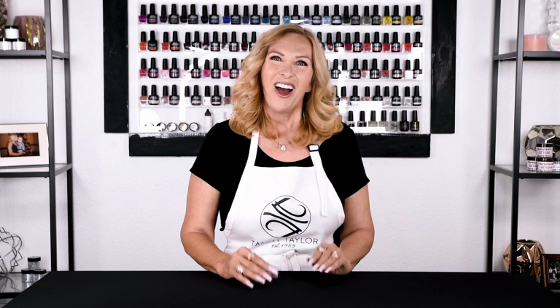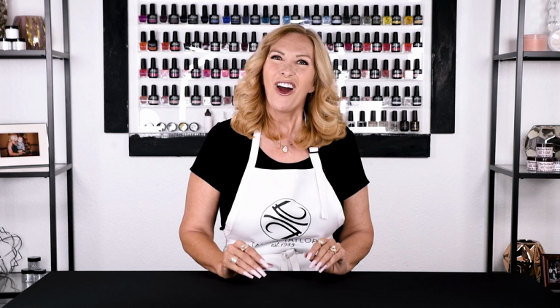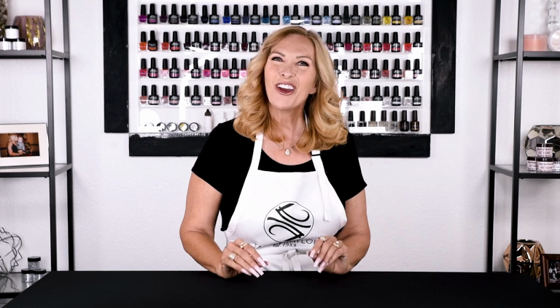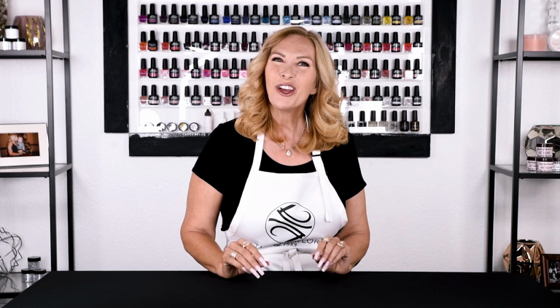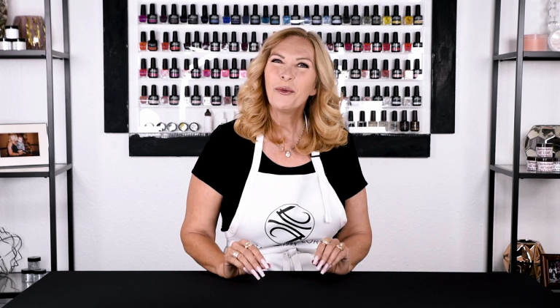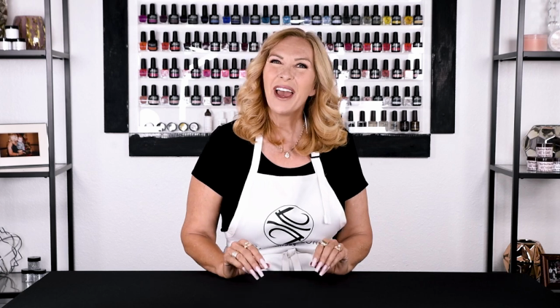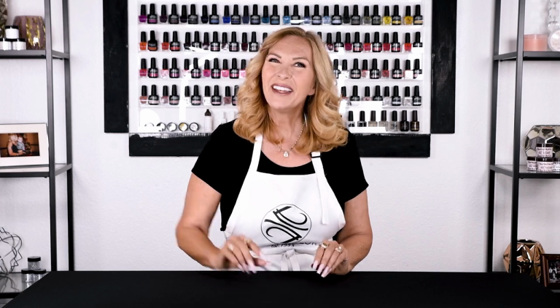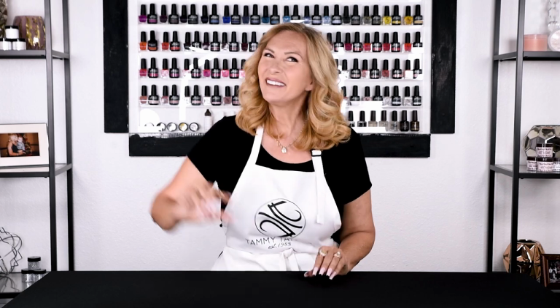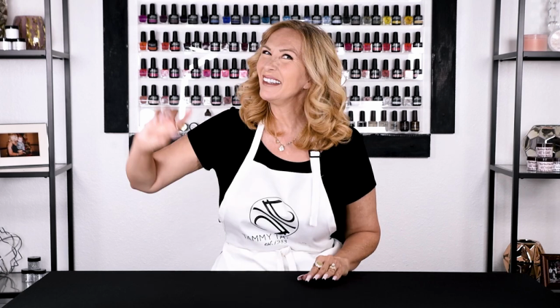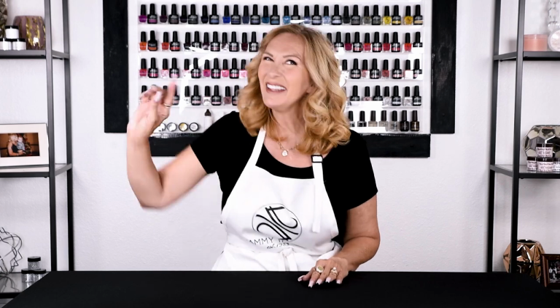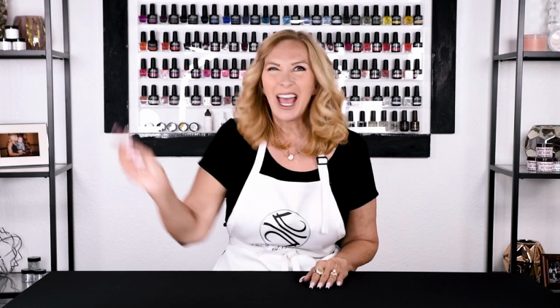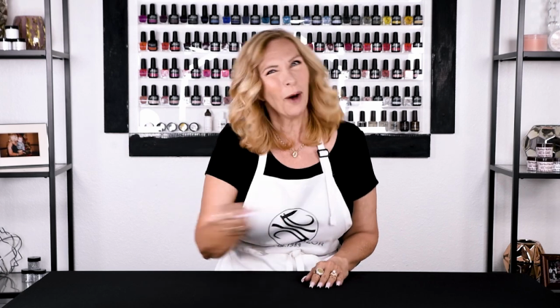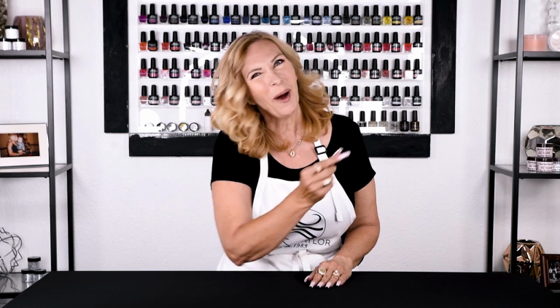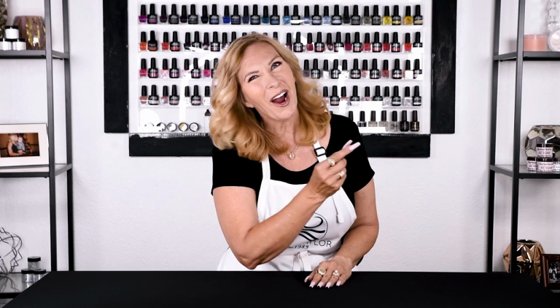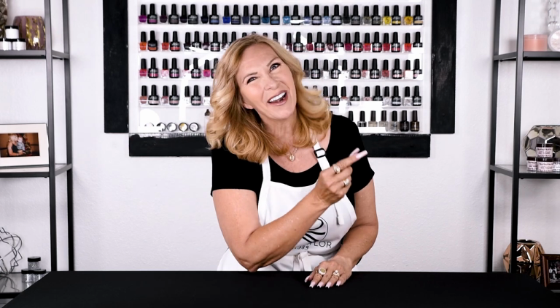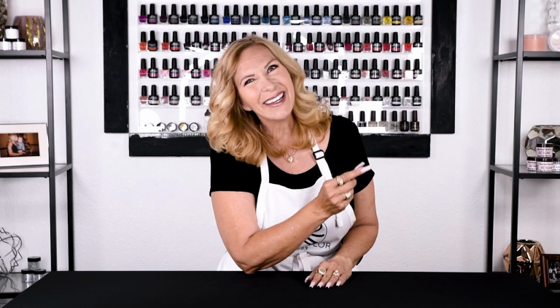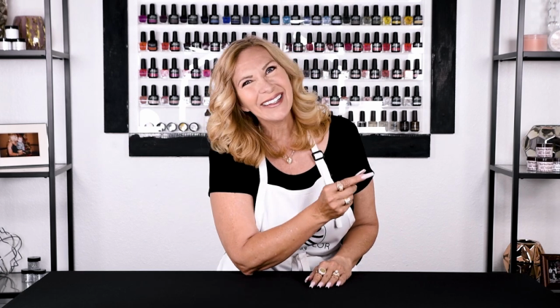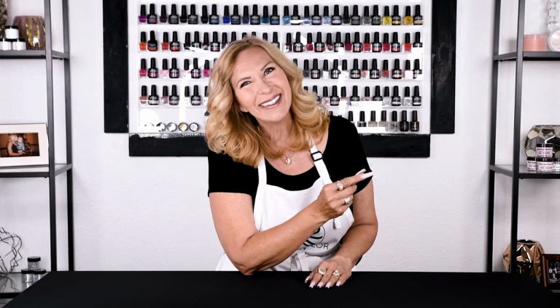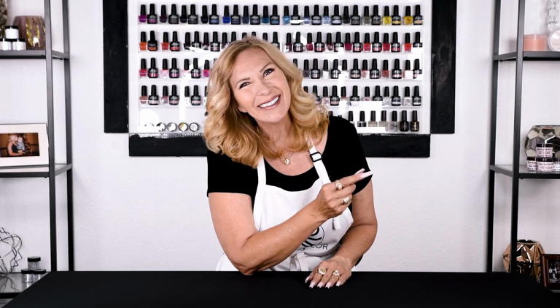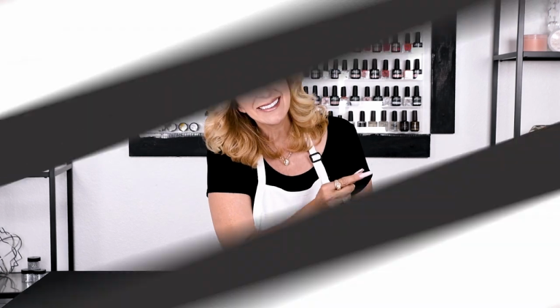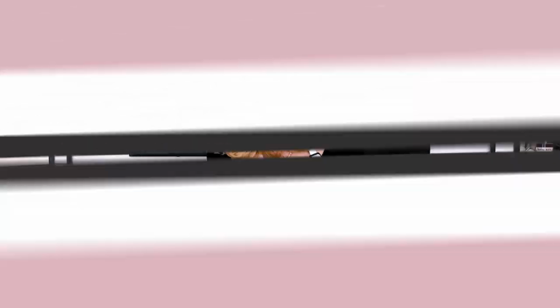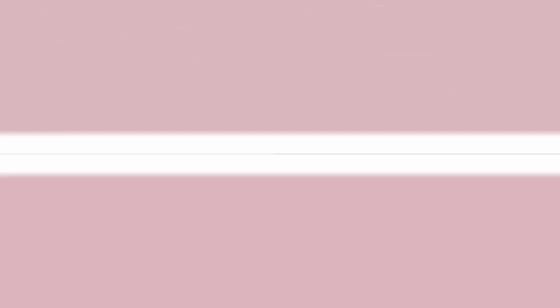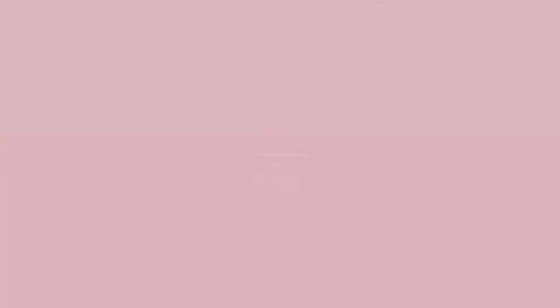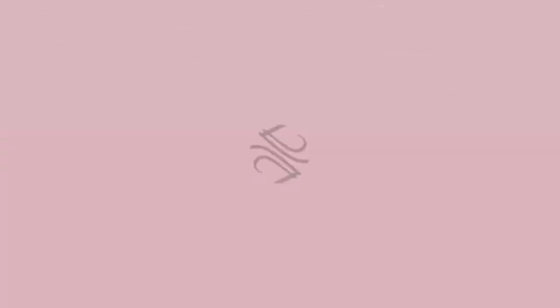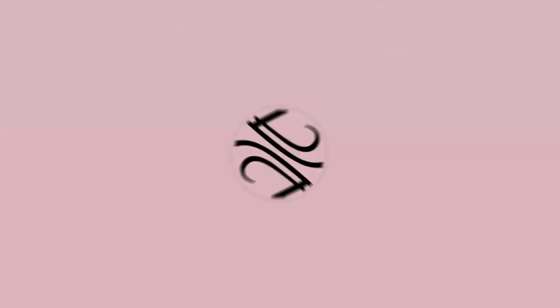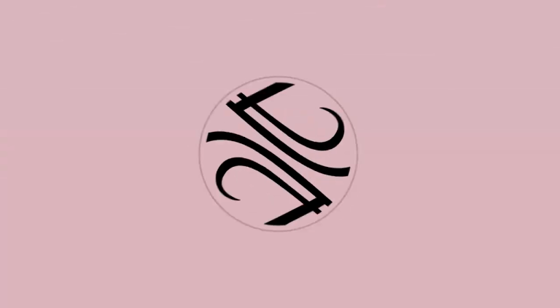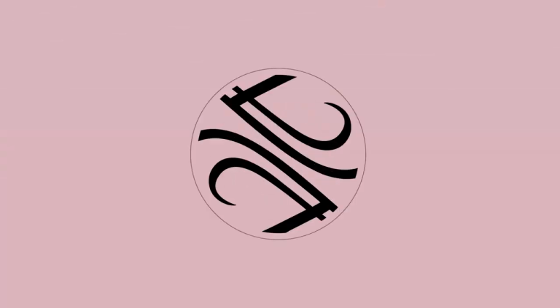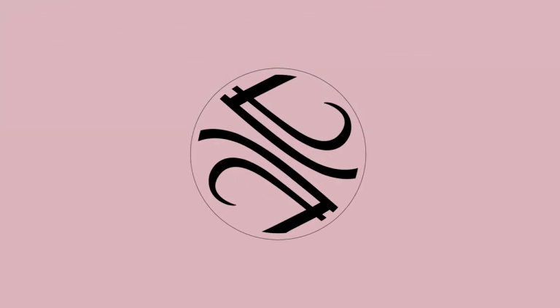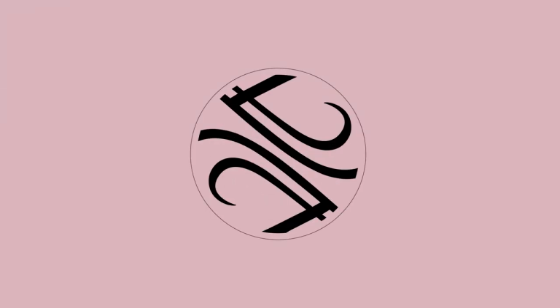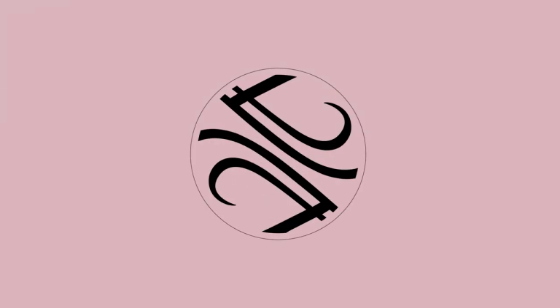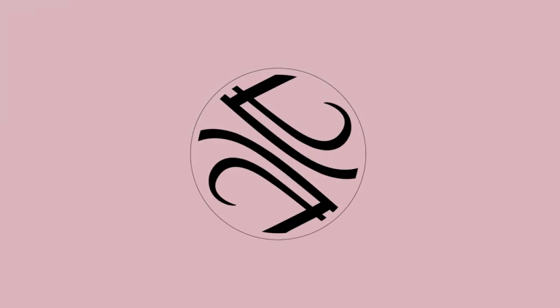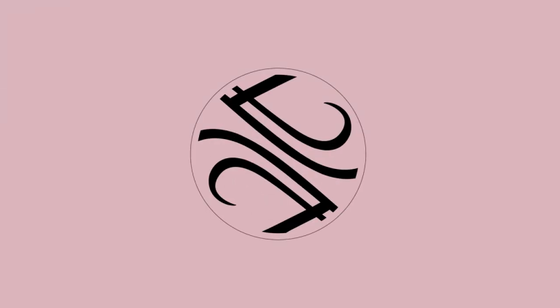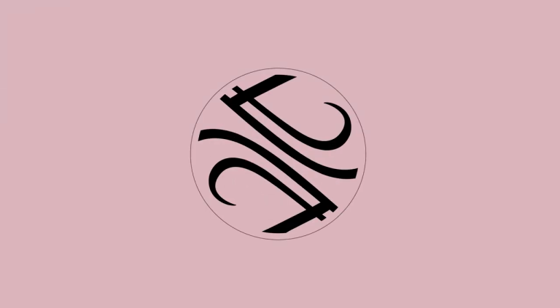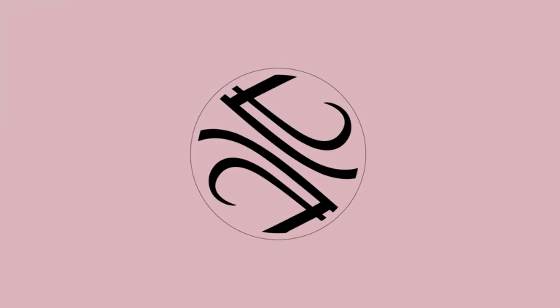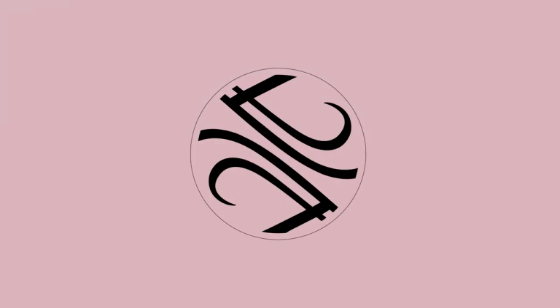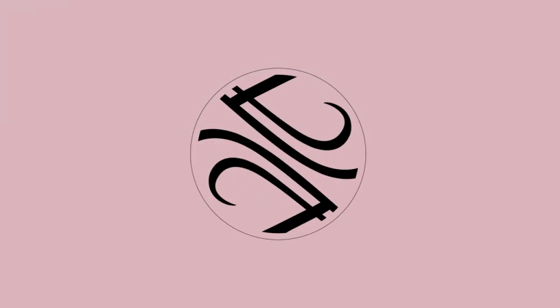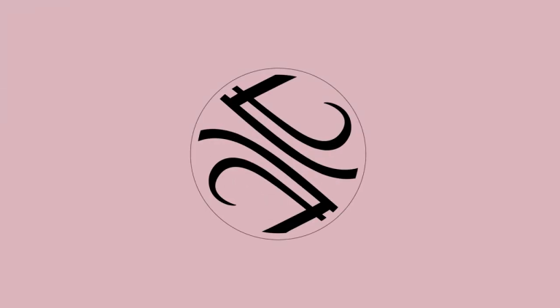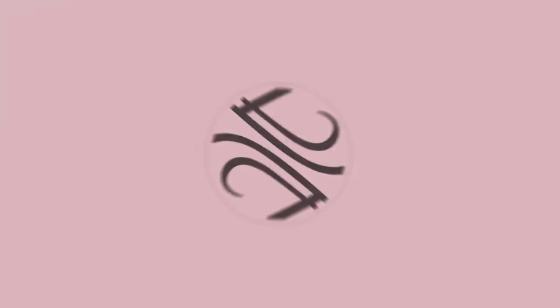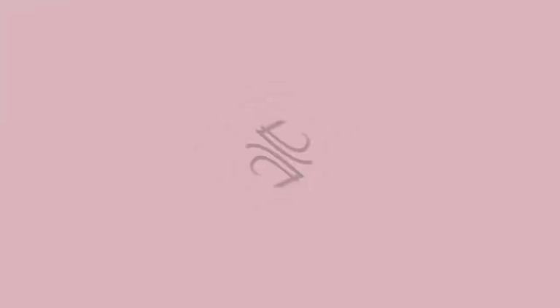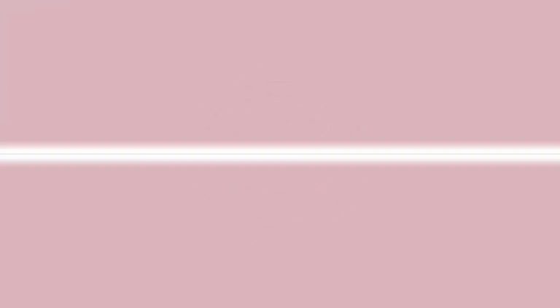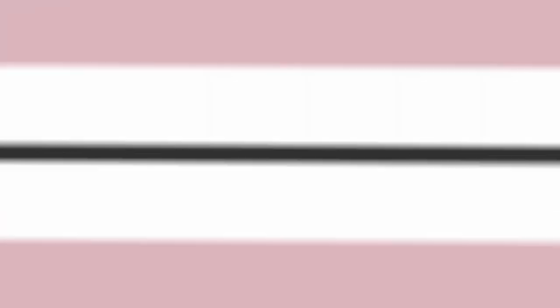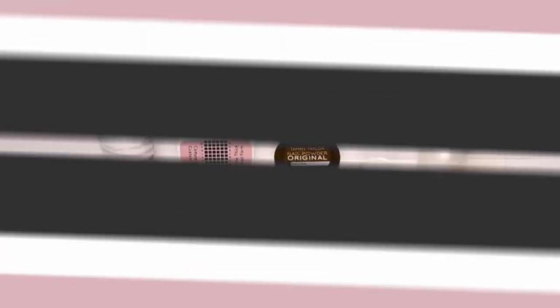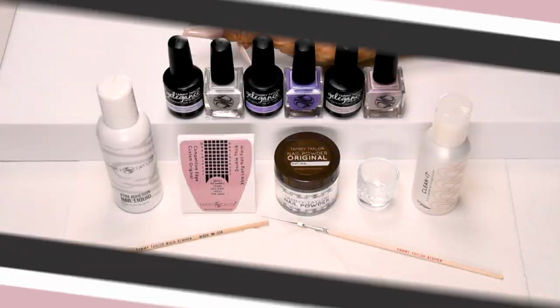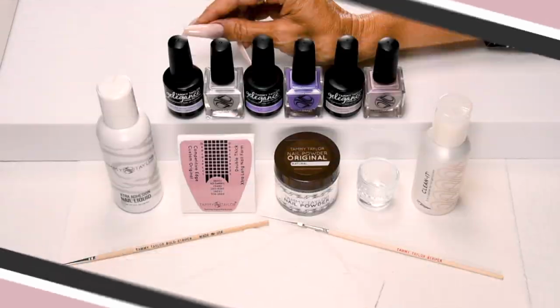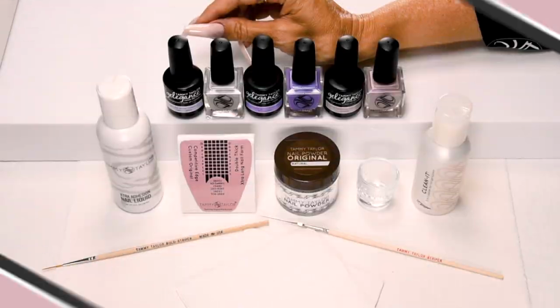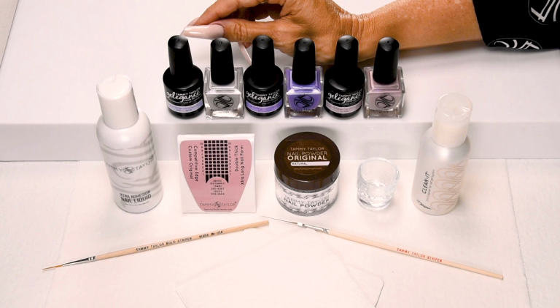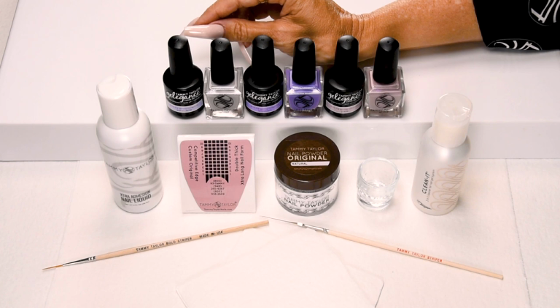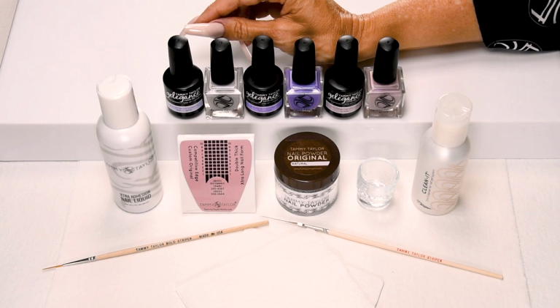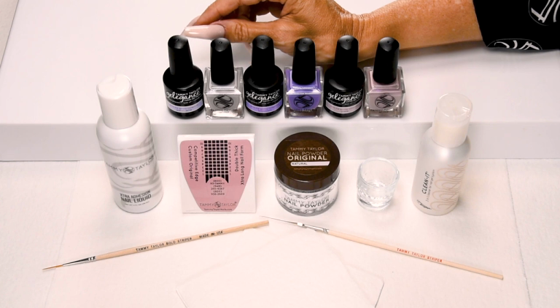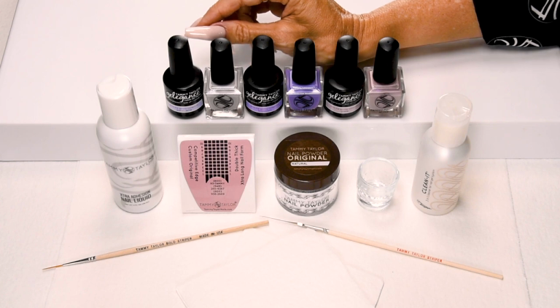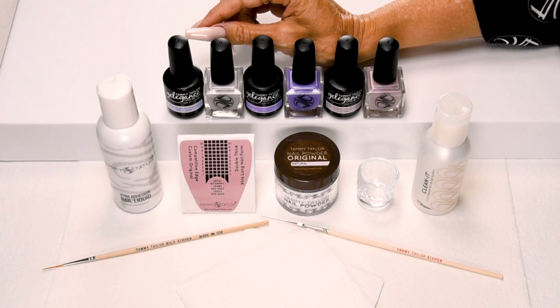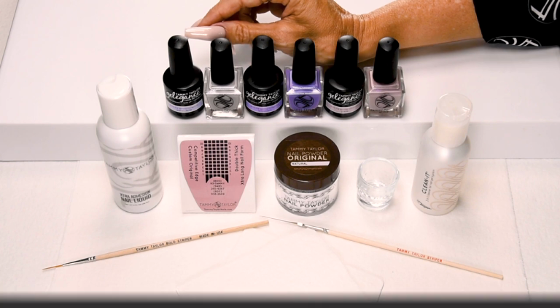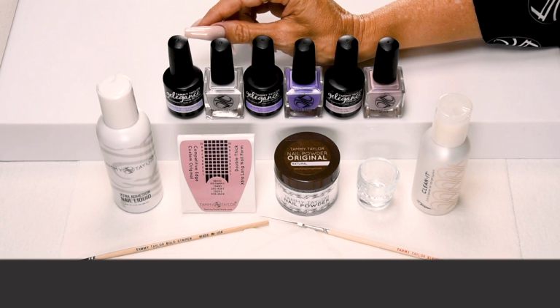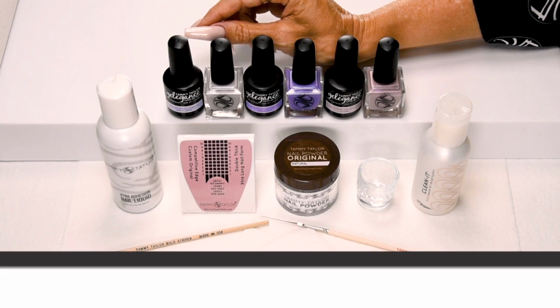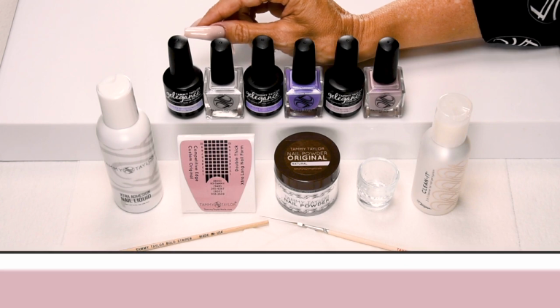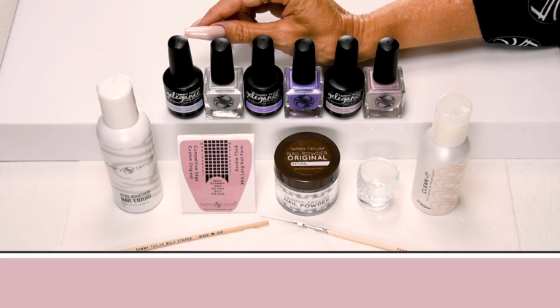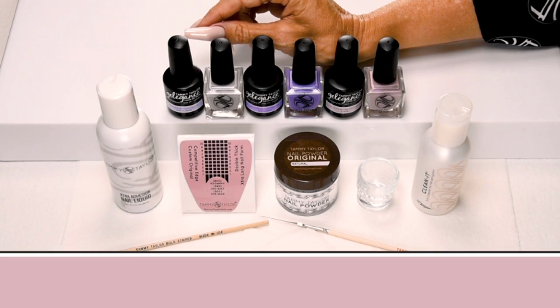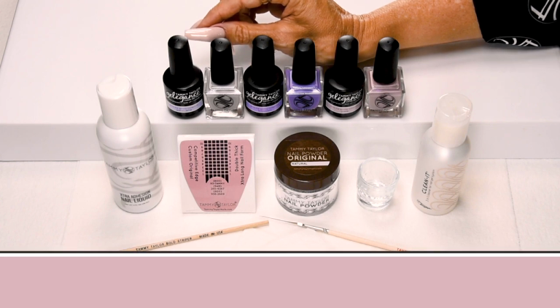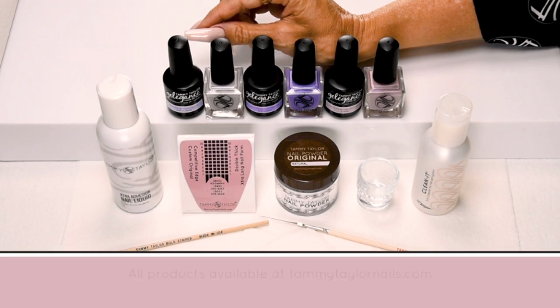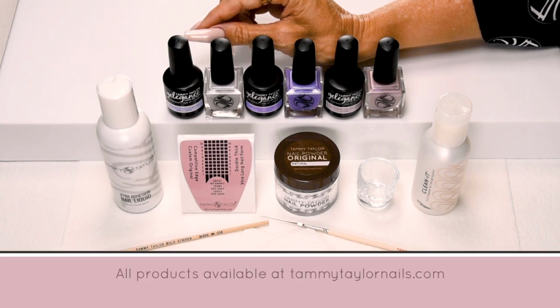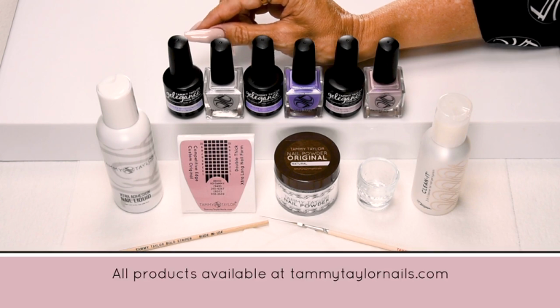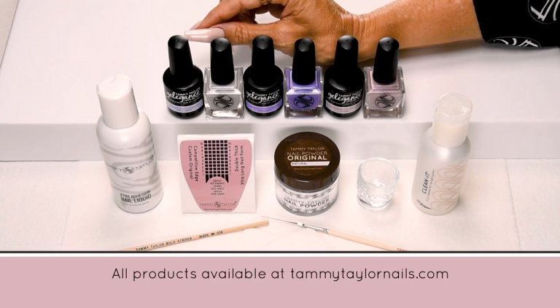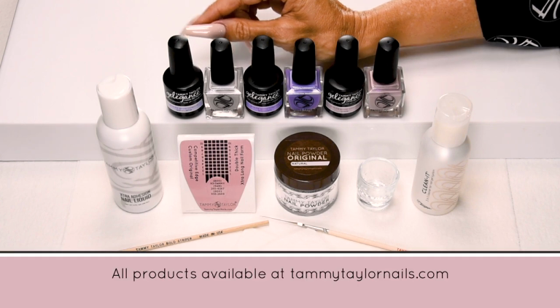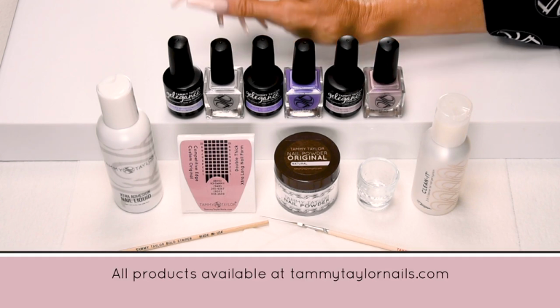Are you ready to nail party? I will be using my Give Me Spring collection.